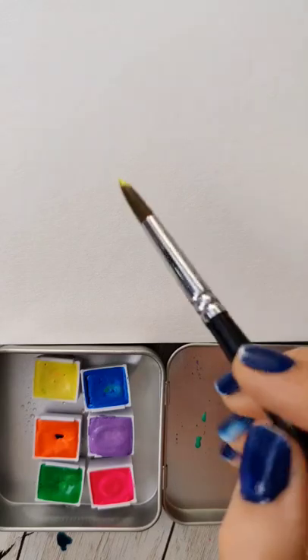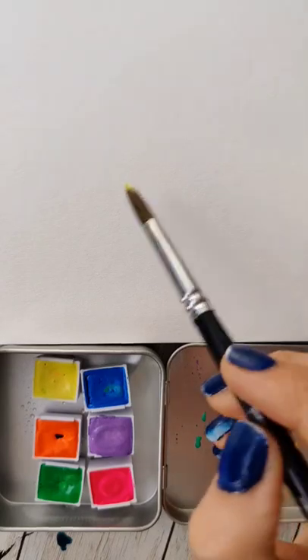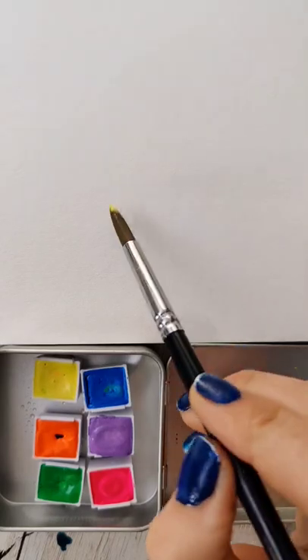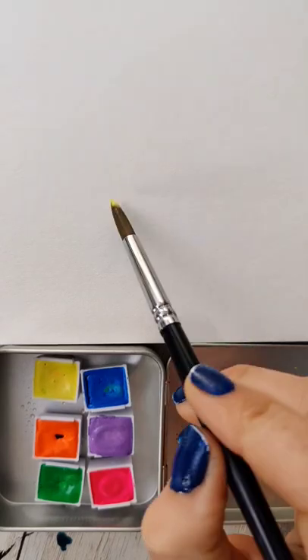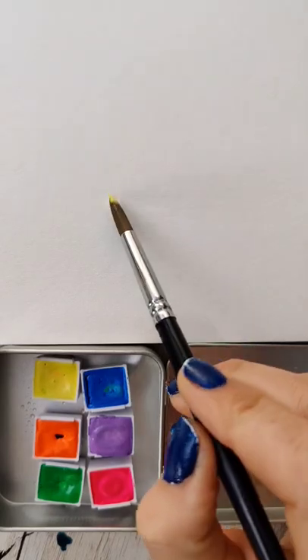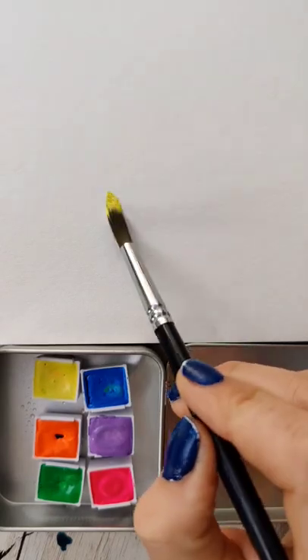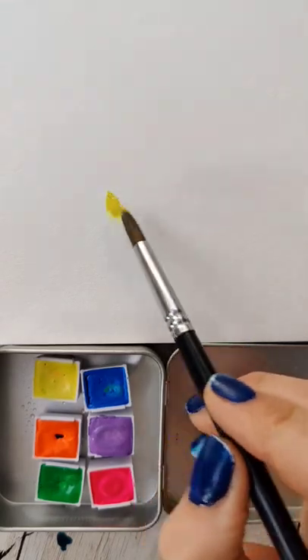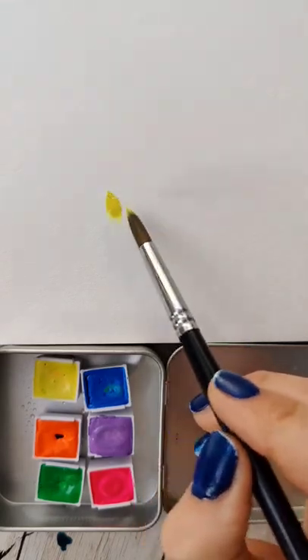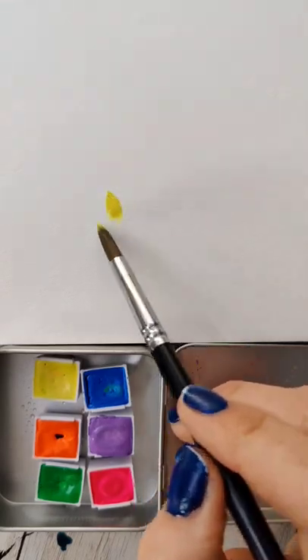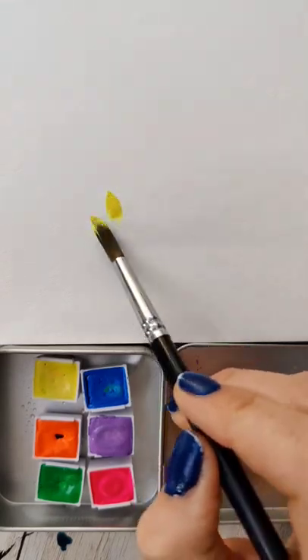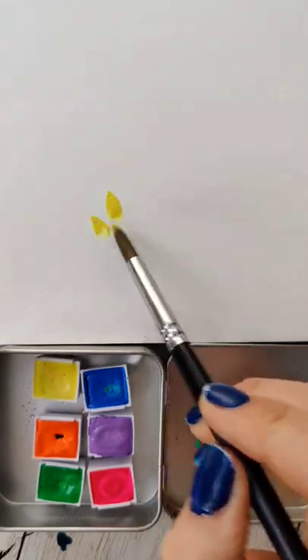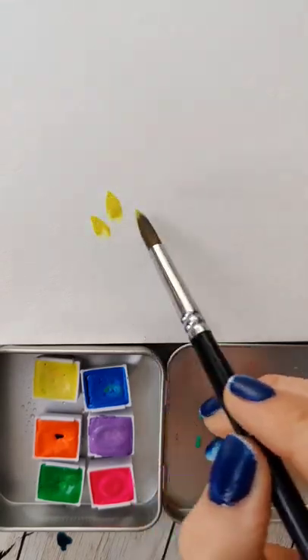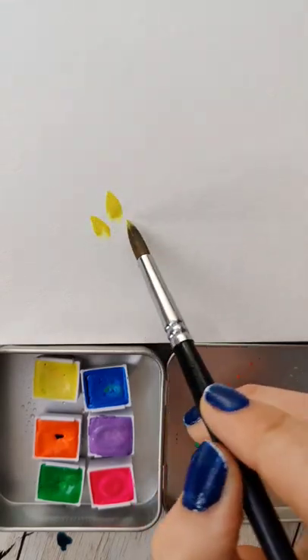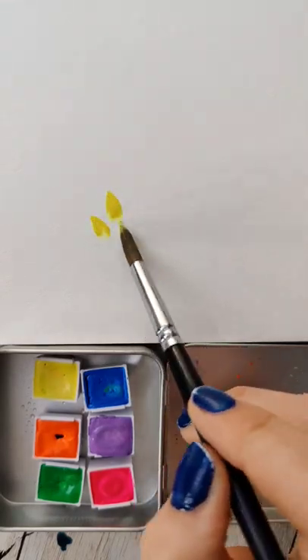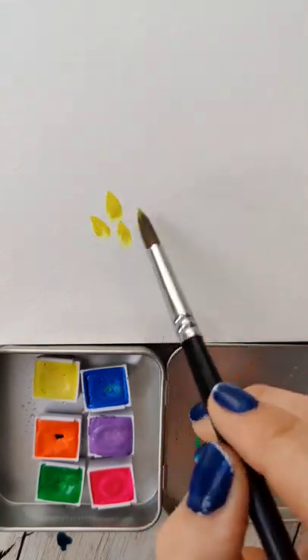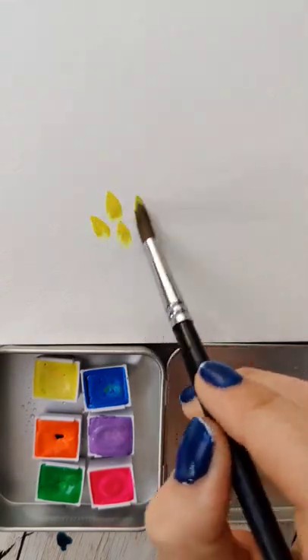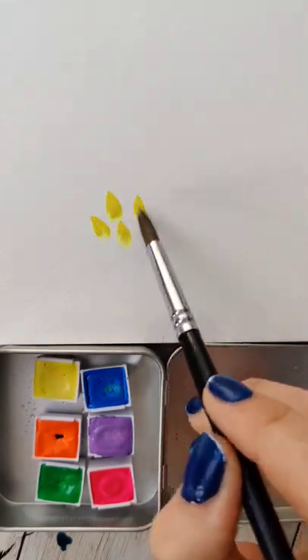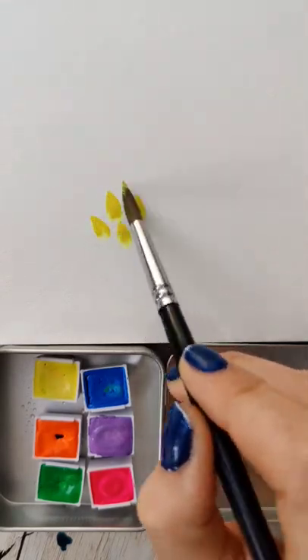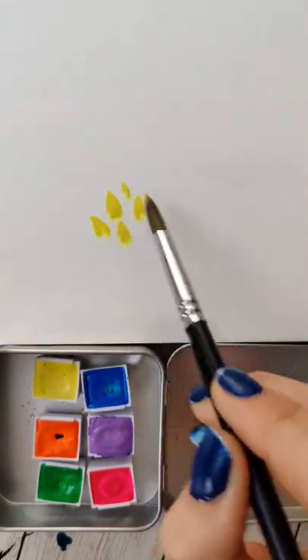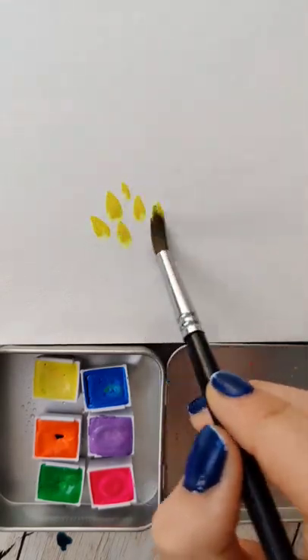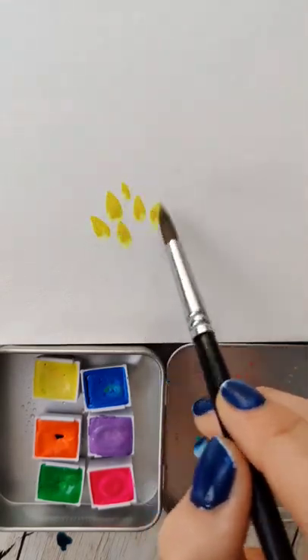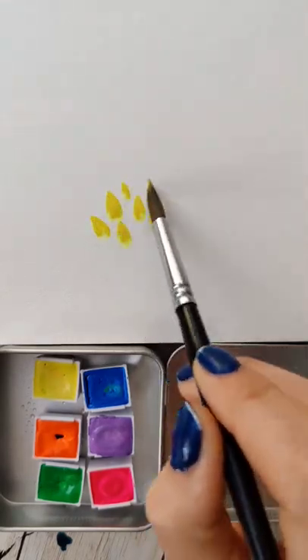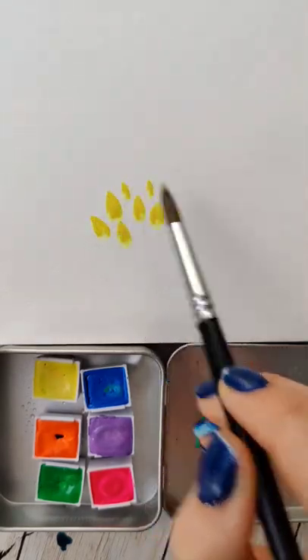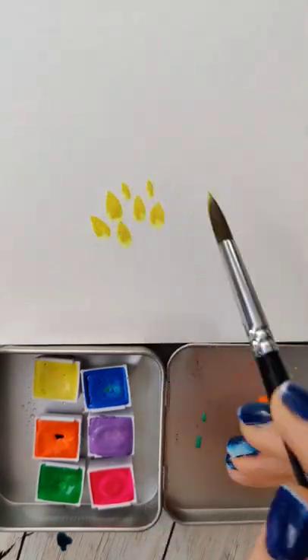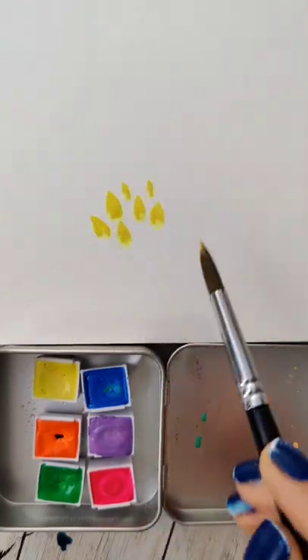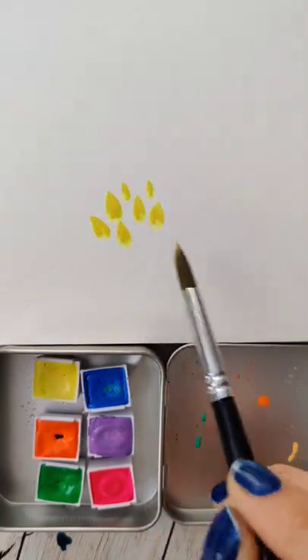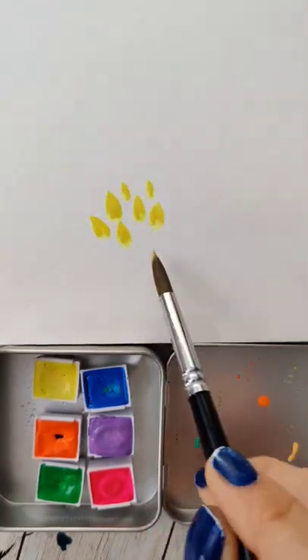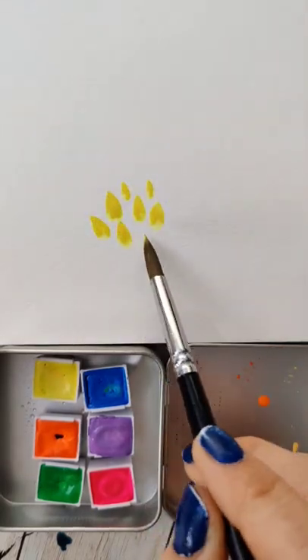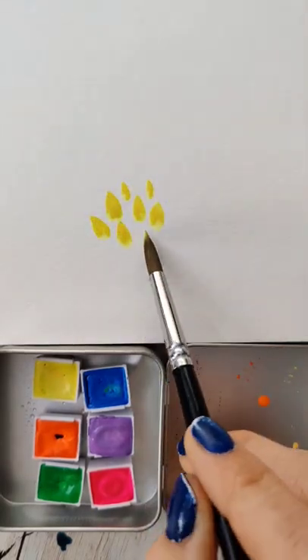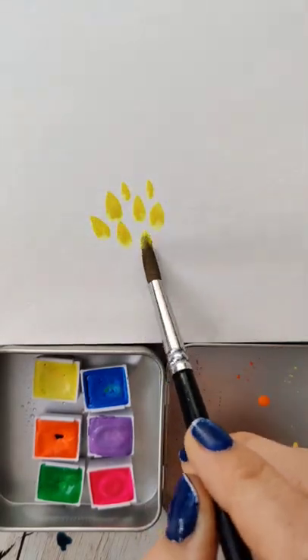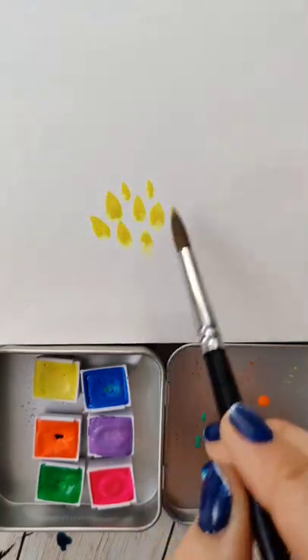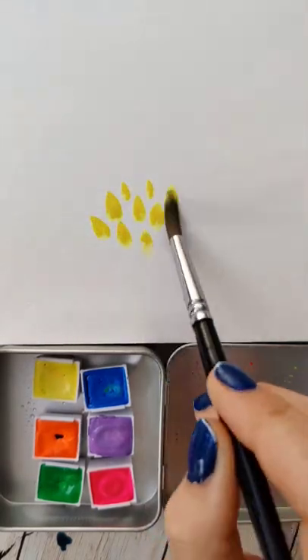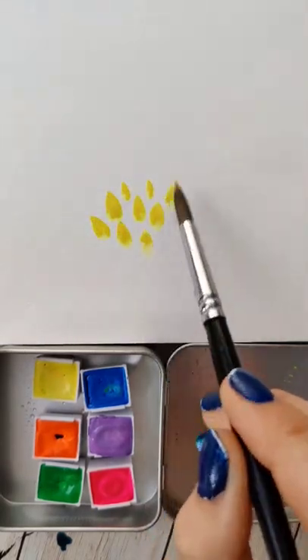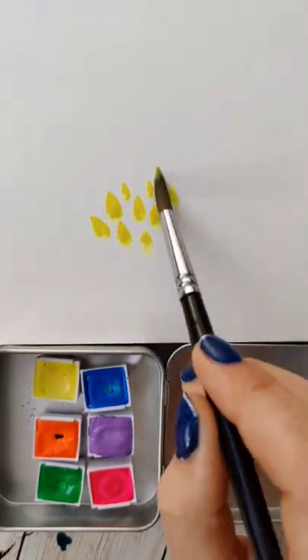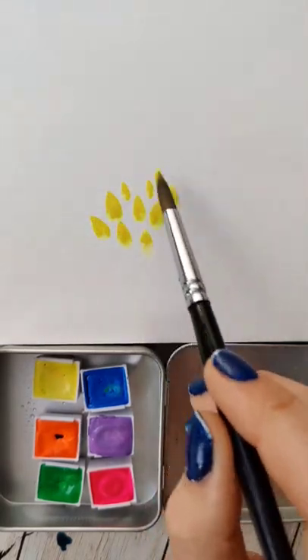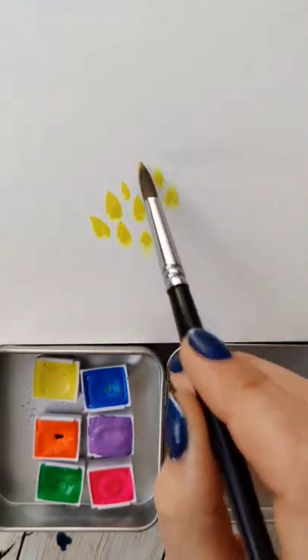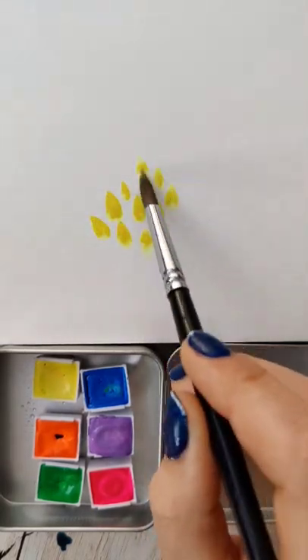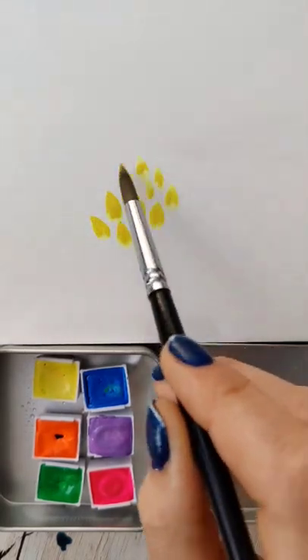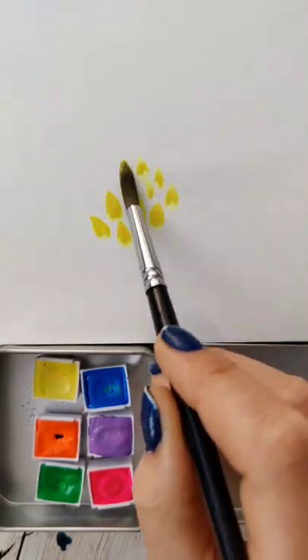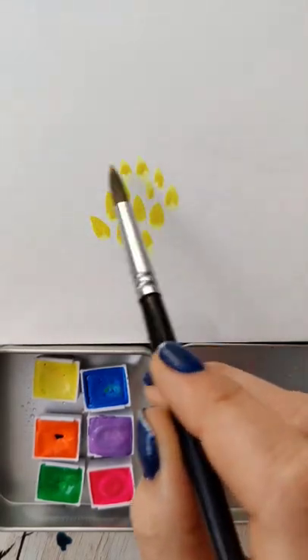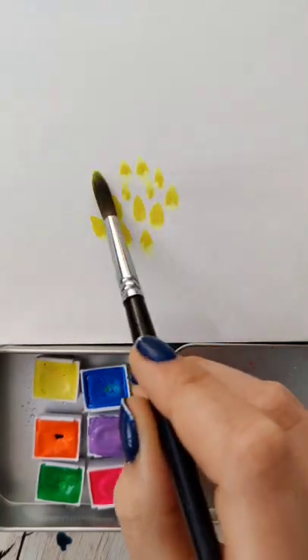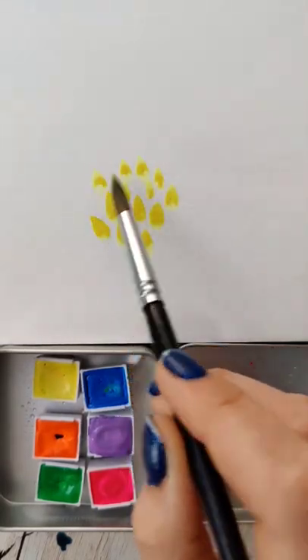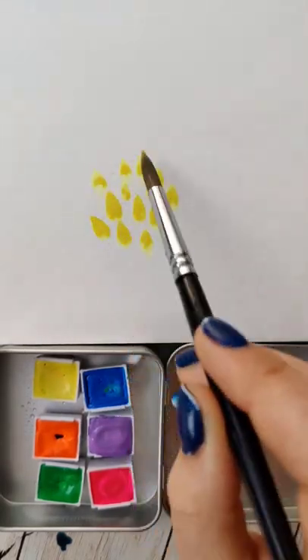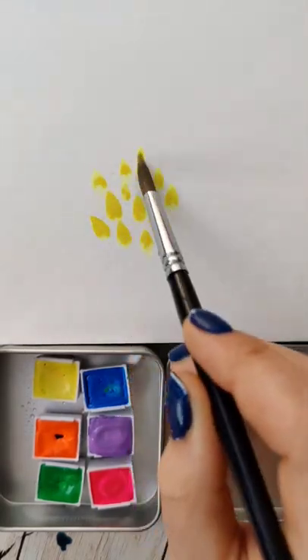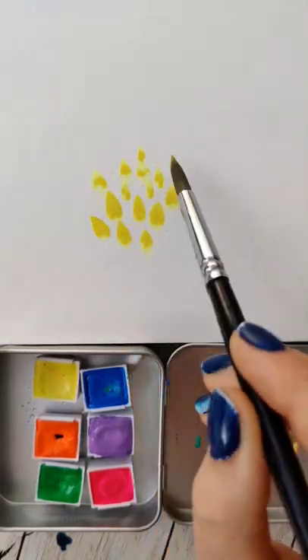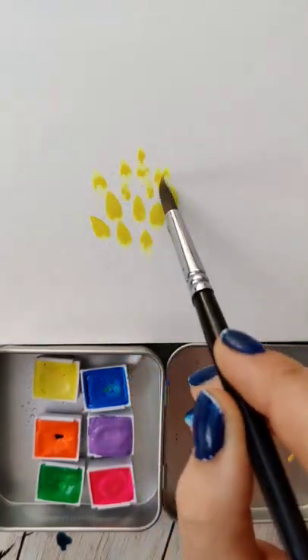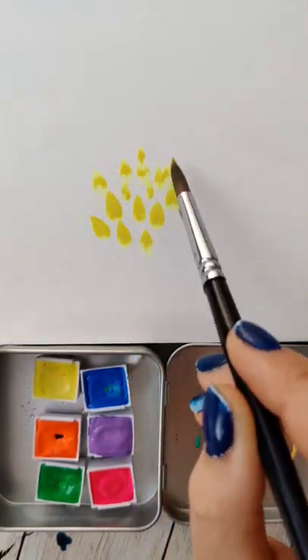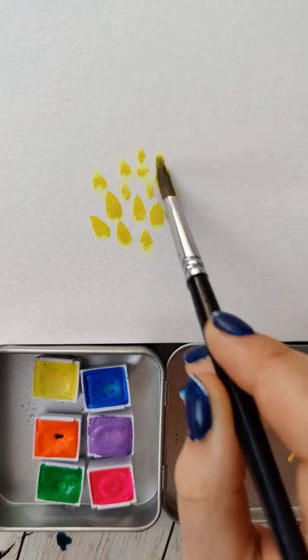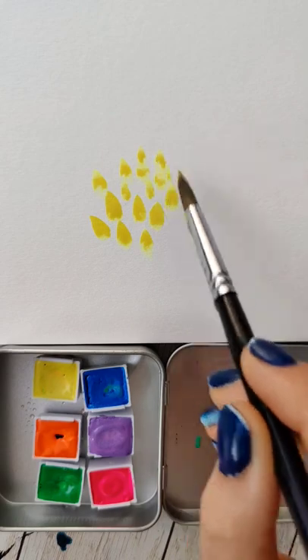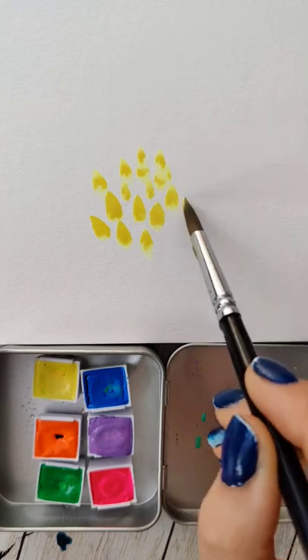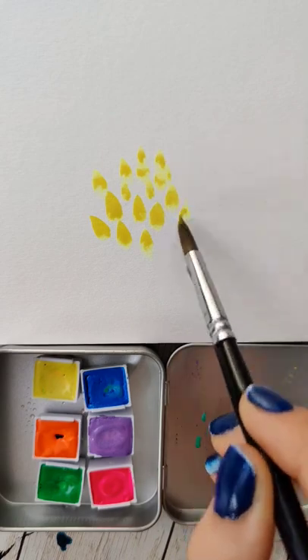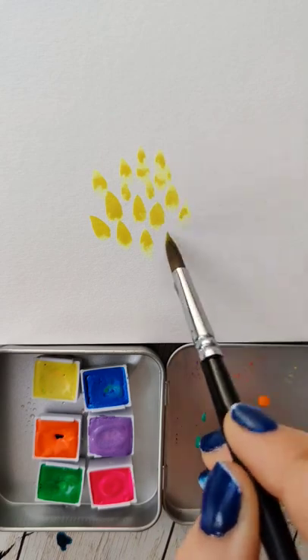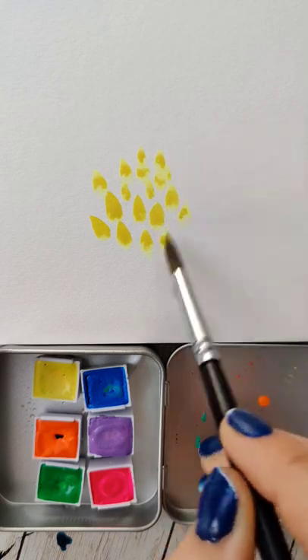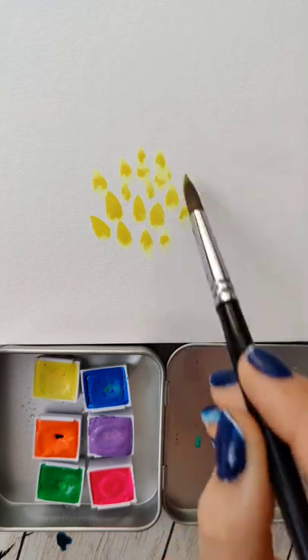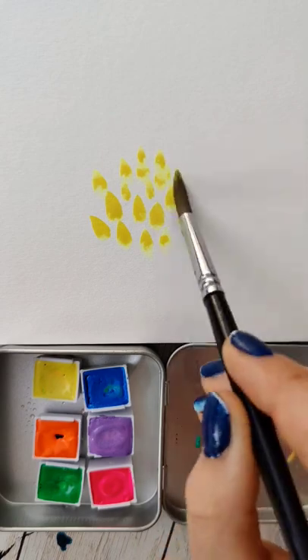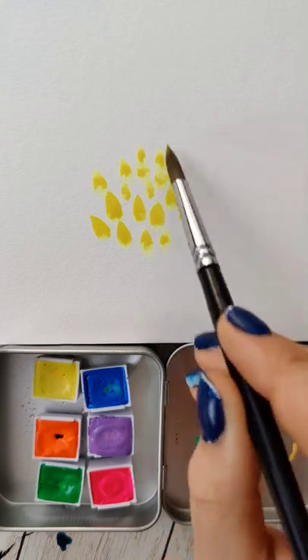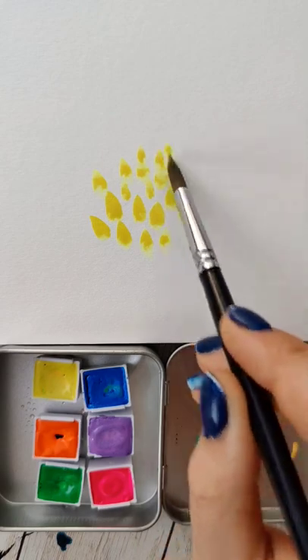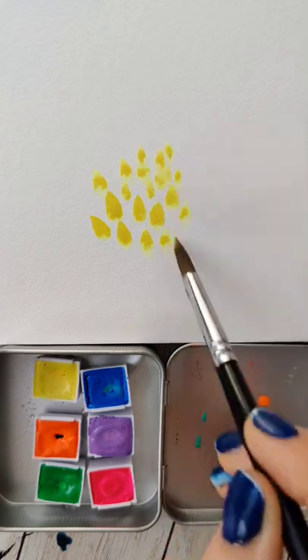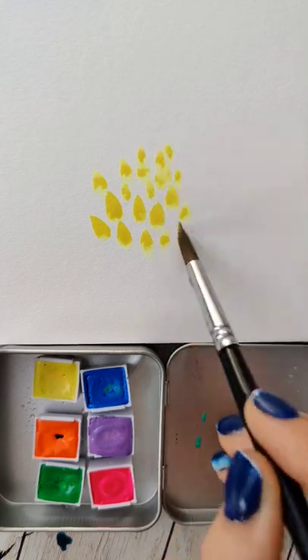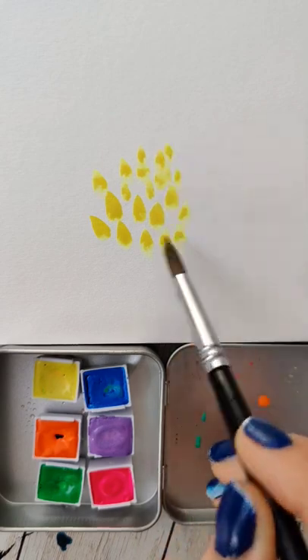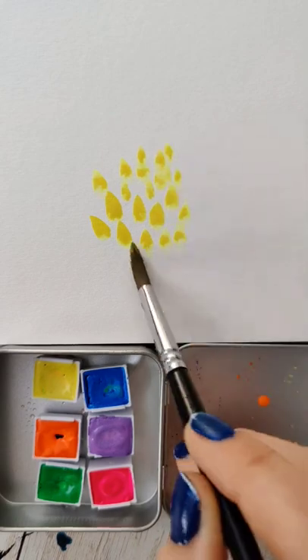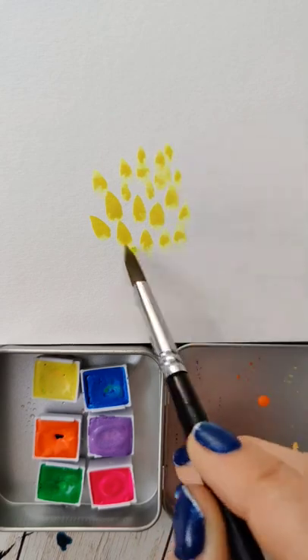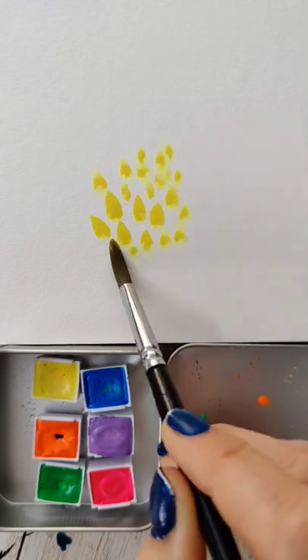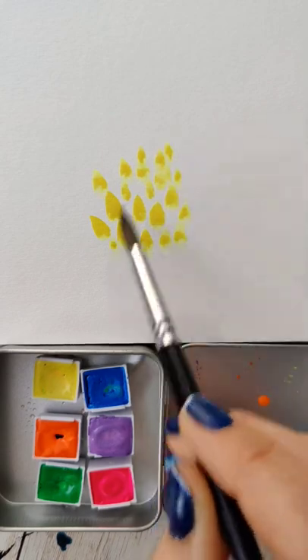Let's paint something sweet and summery with the Sweet Summer palette, or any palette you want. We're making a super loose, super fast pineapple.